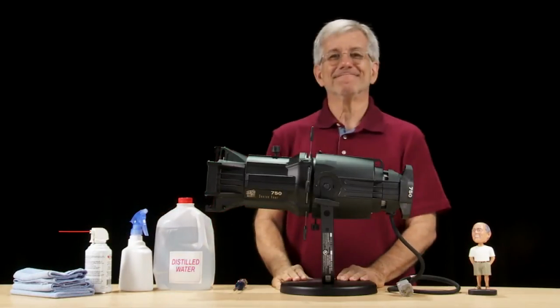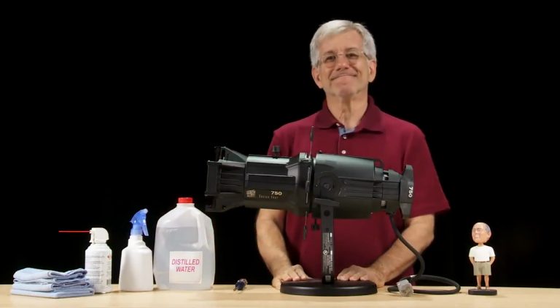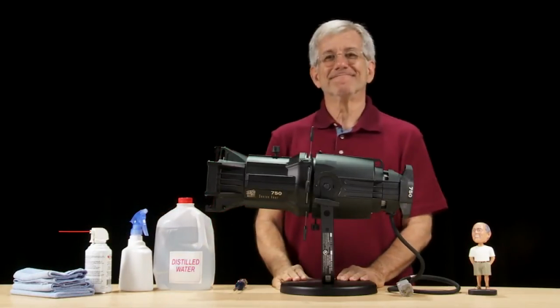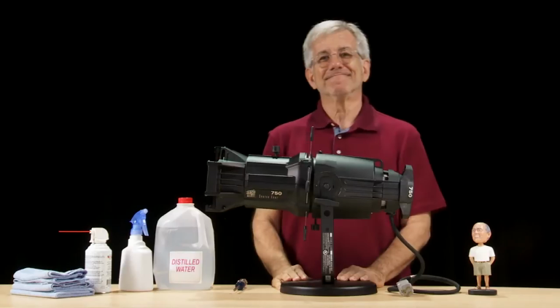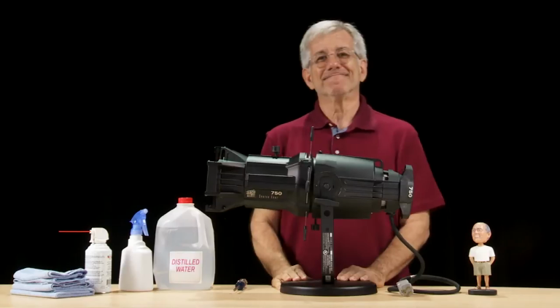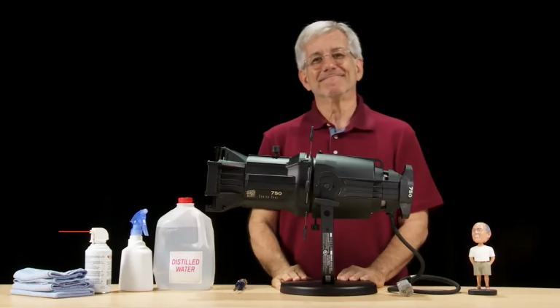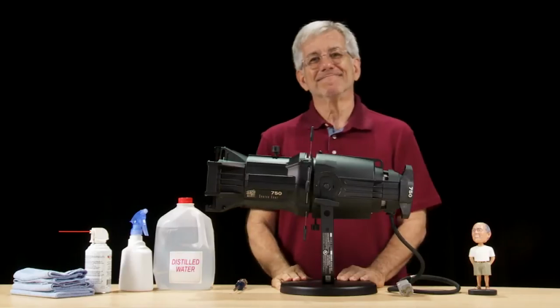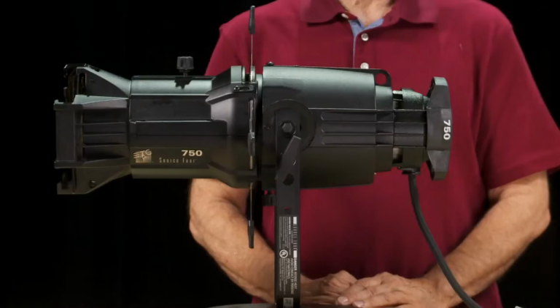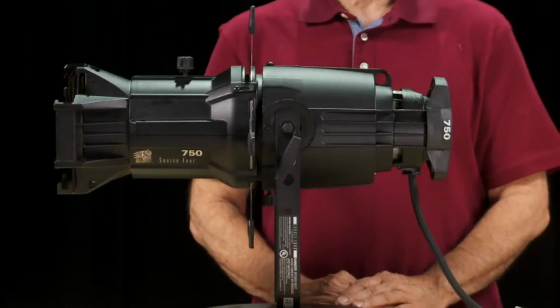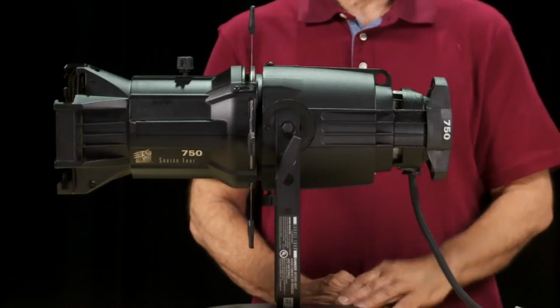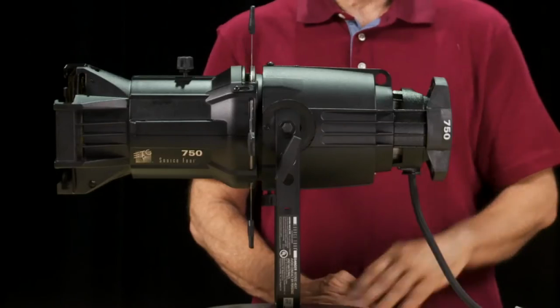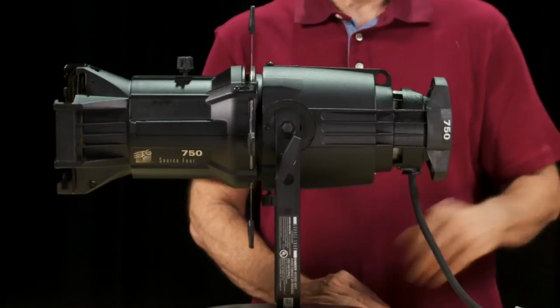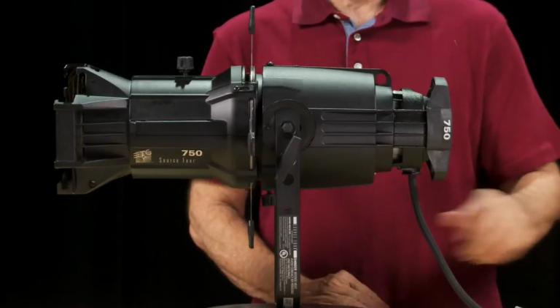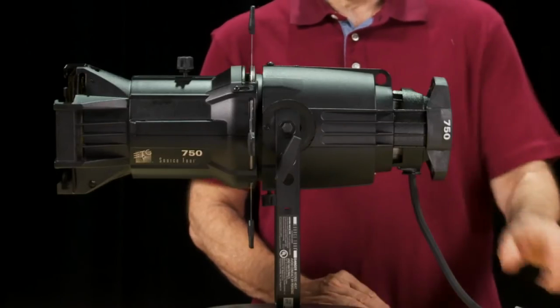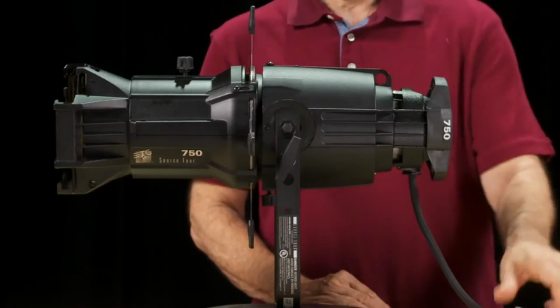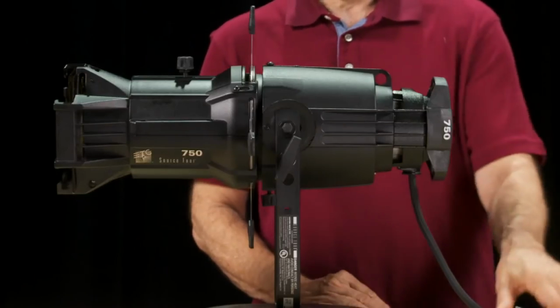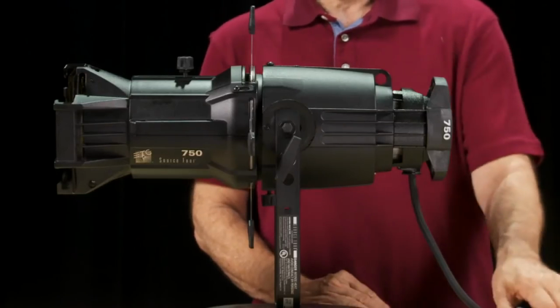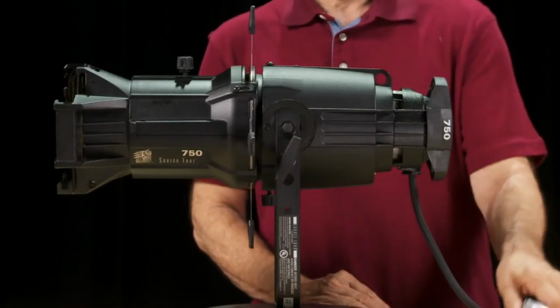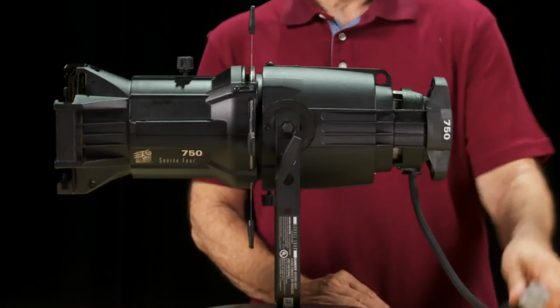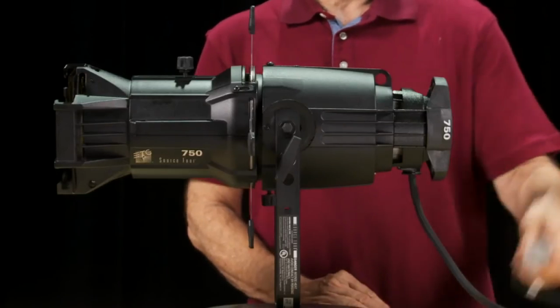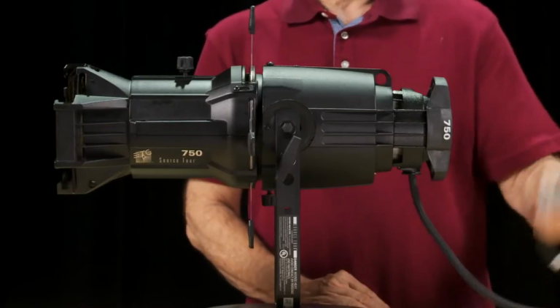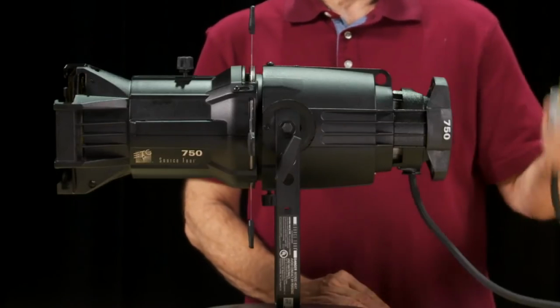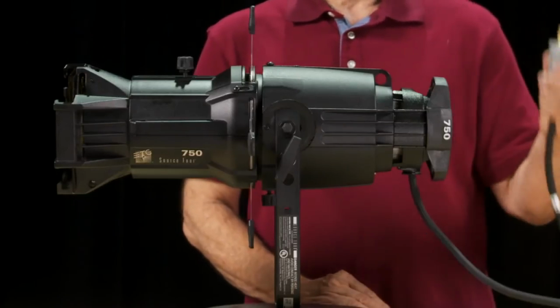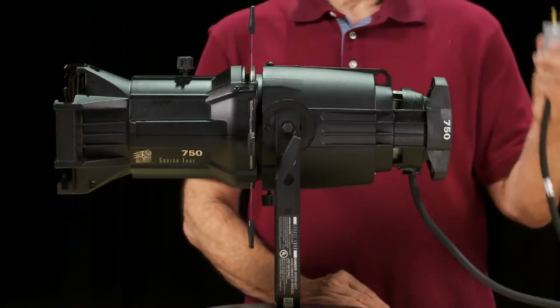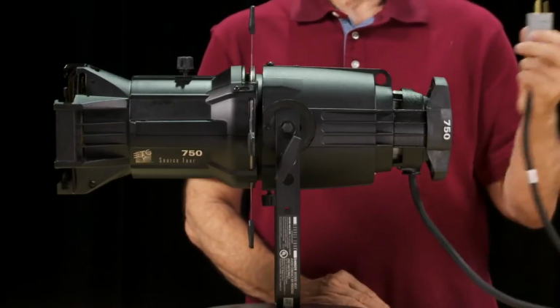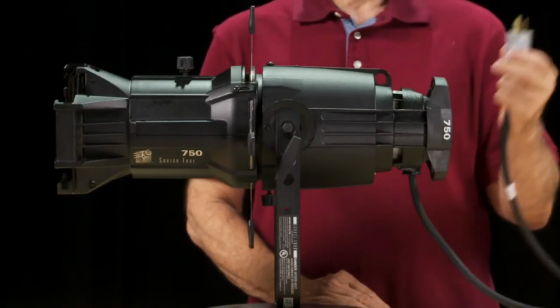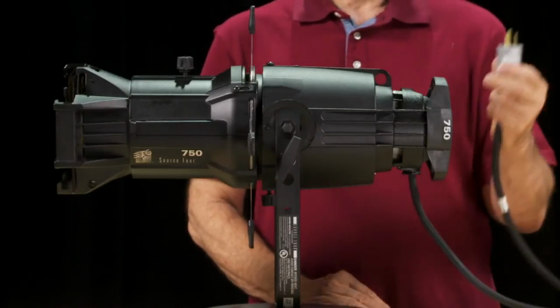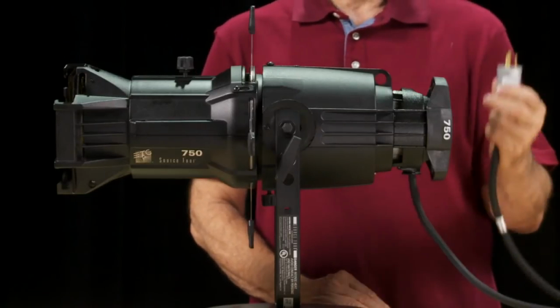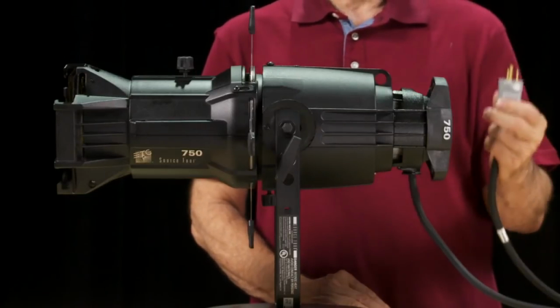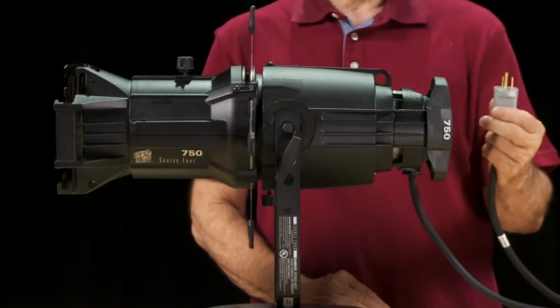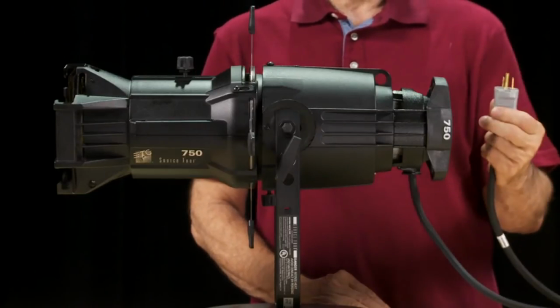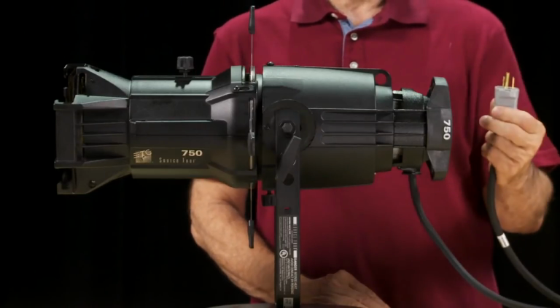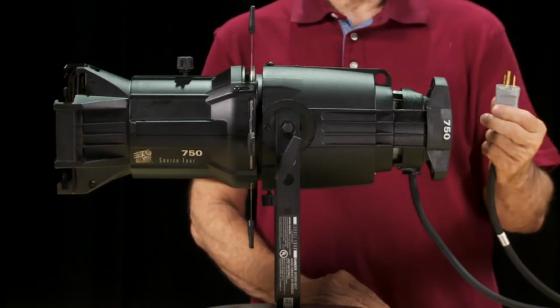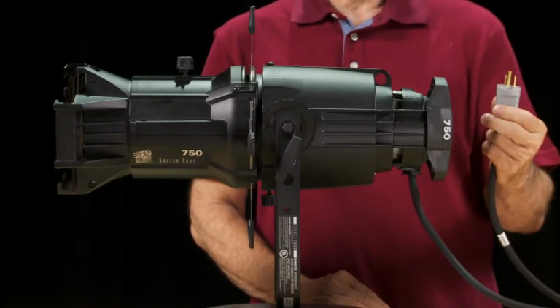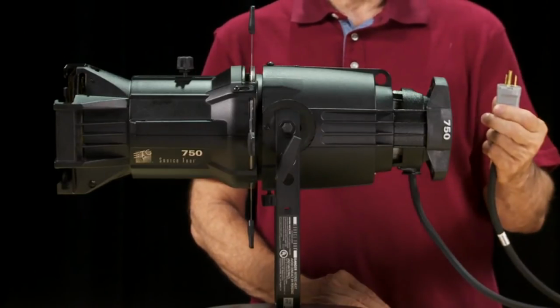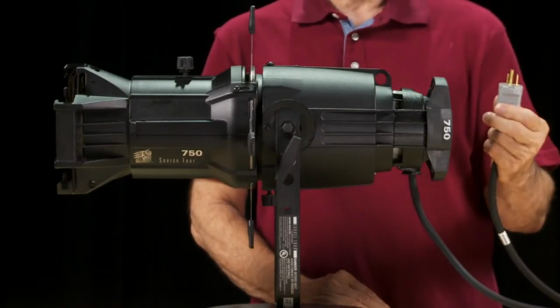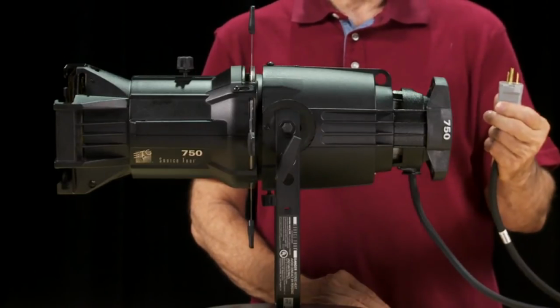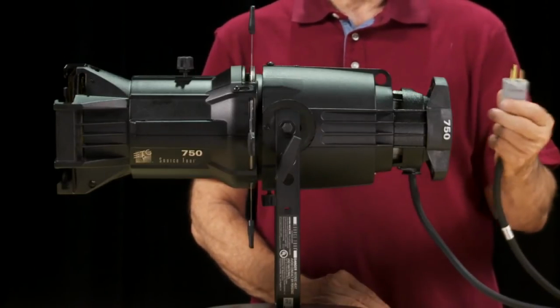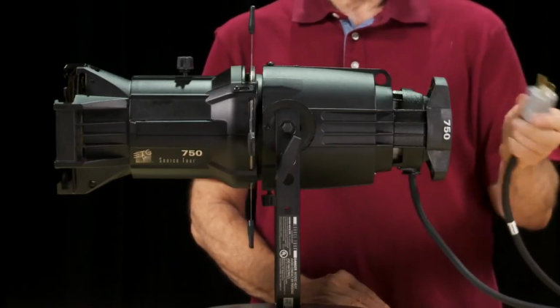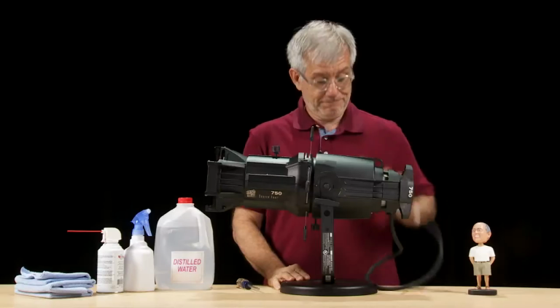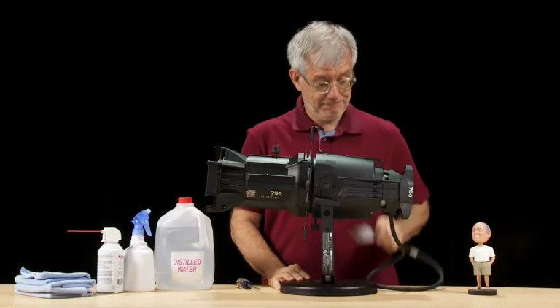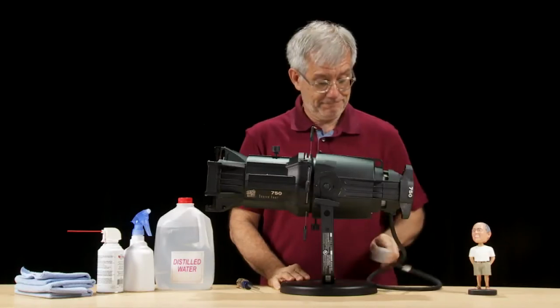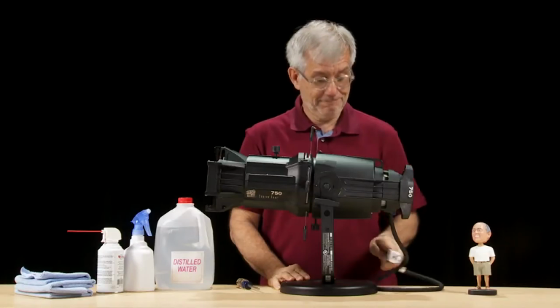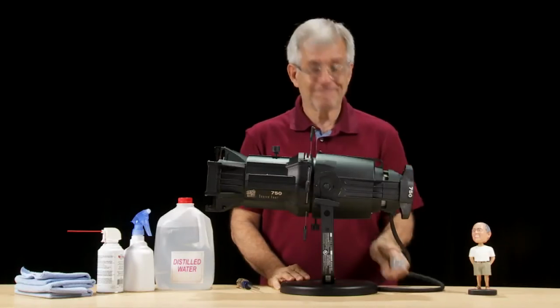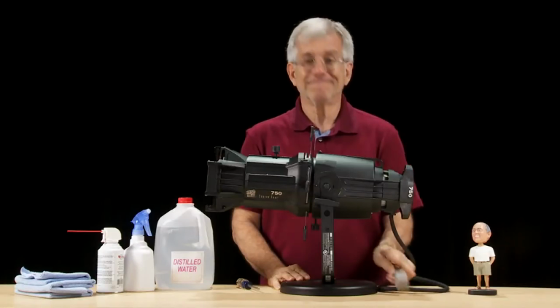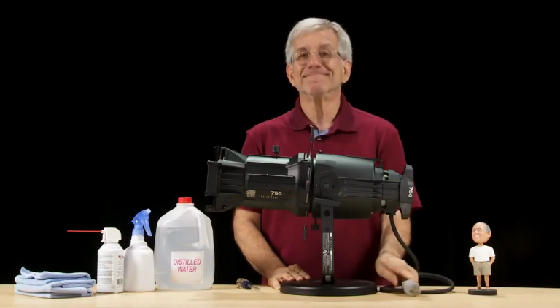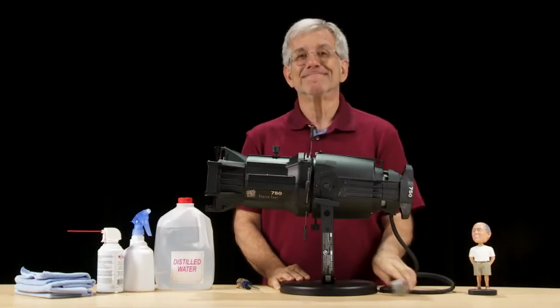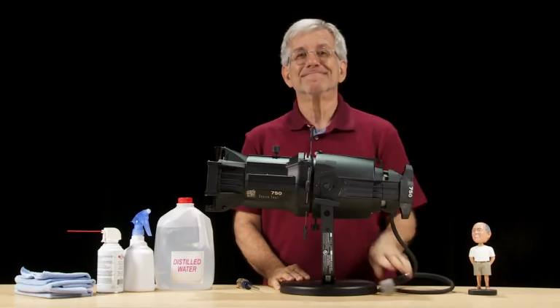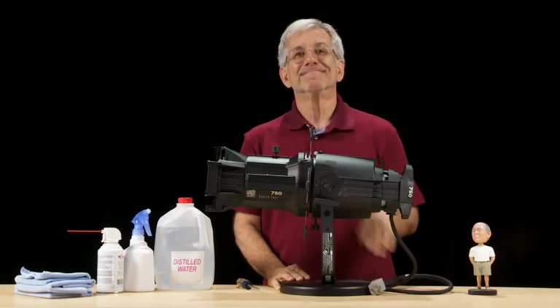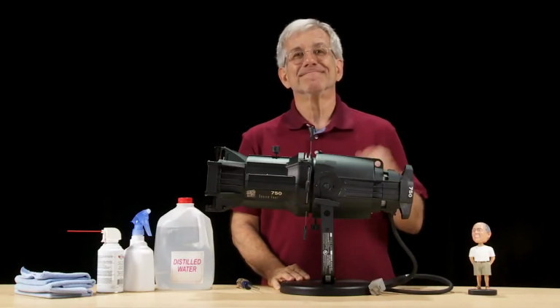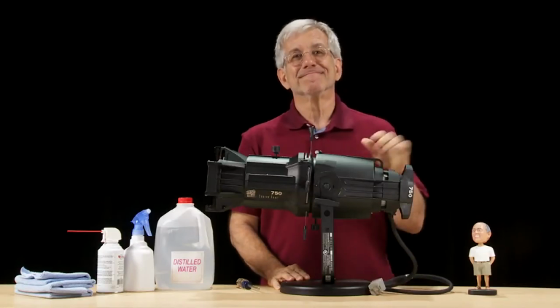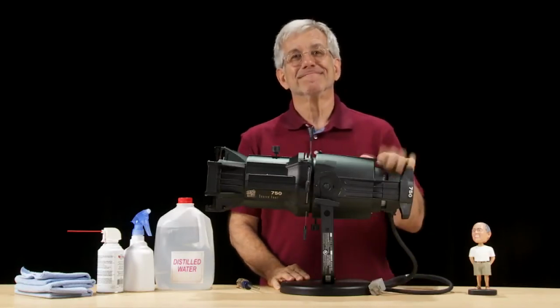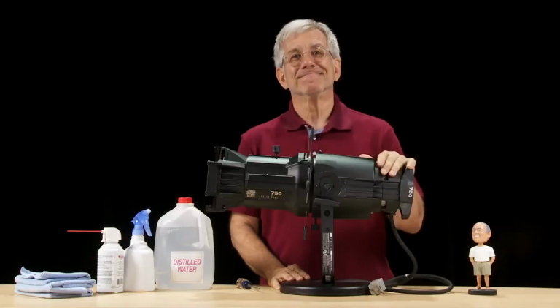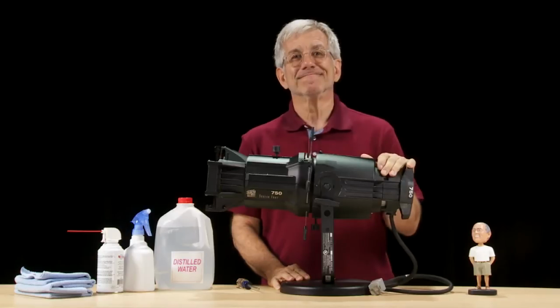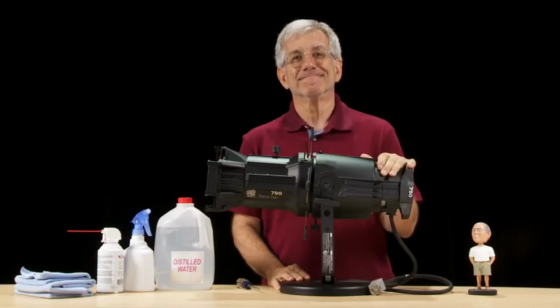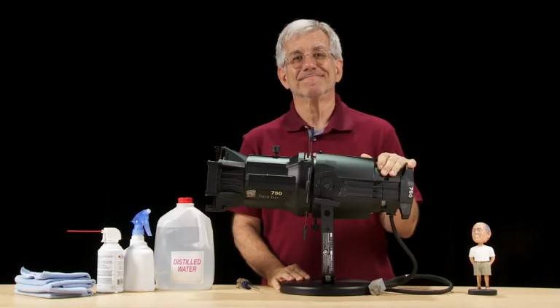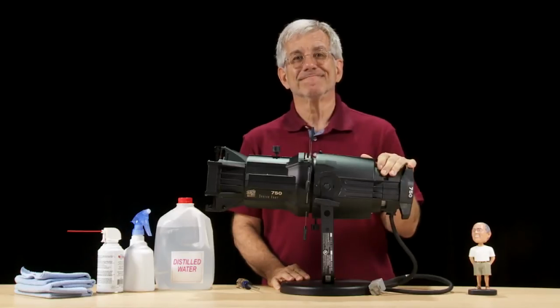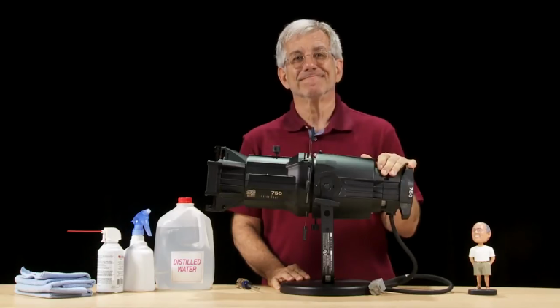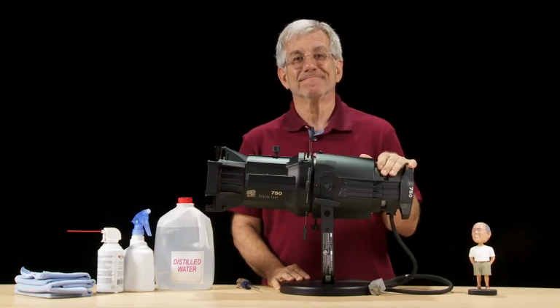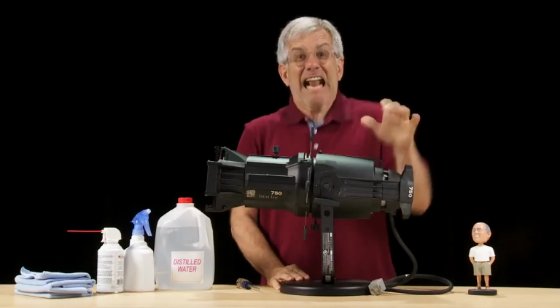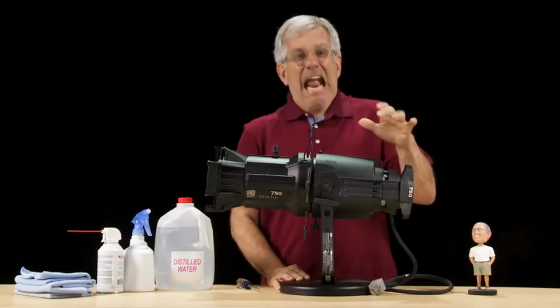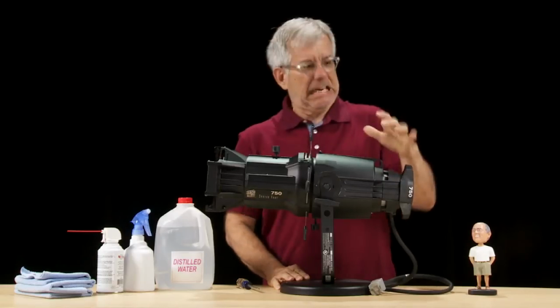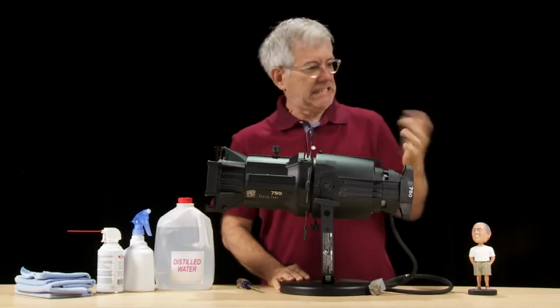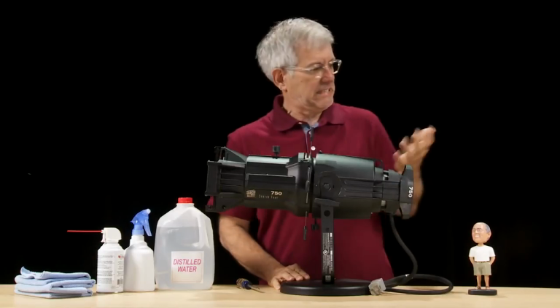Naturally you'll want to start by turning off the fixture and unplugging it. Be sure to let it cool before you handle it.